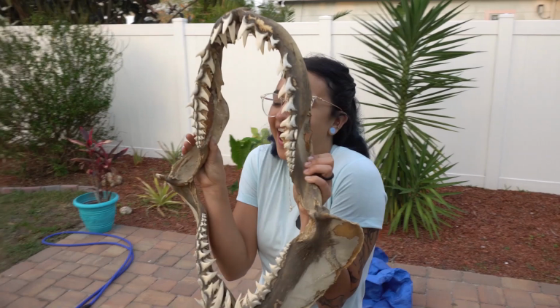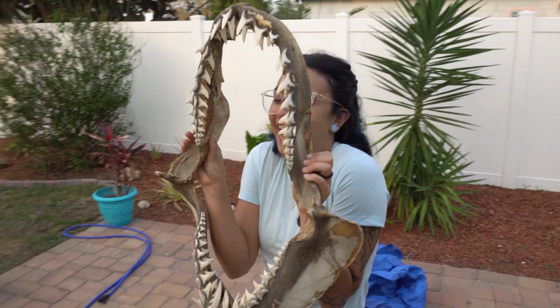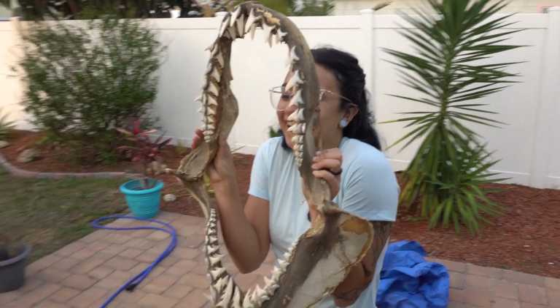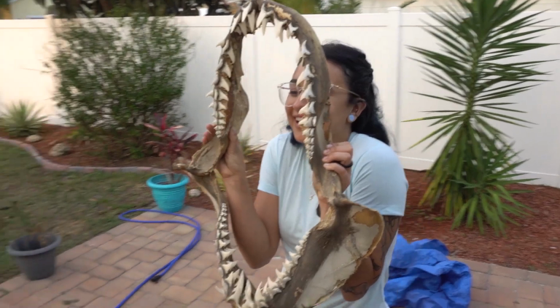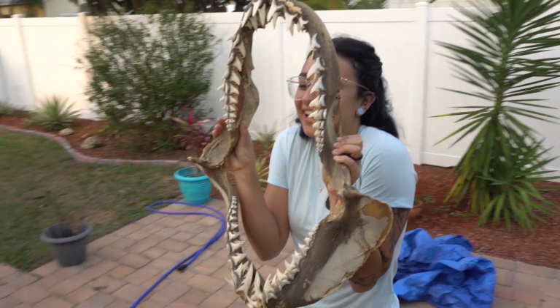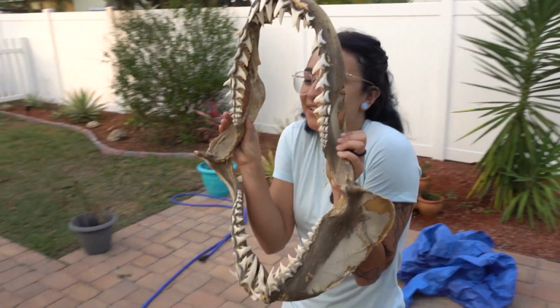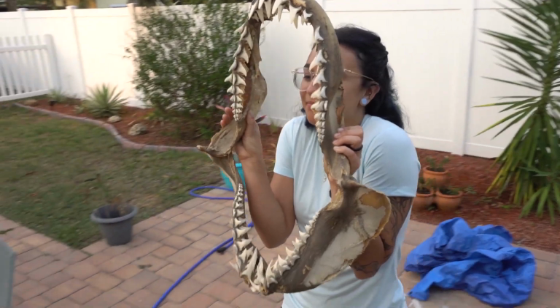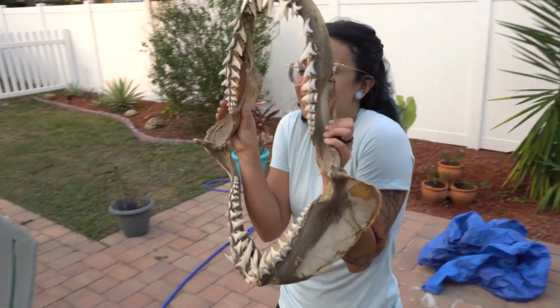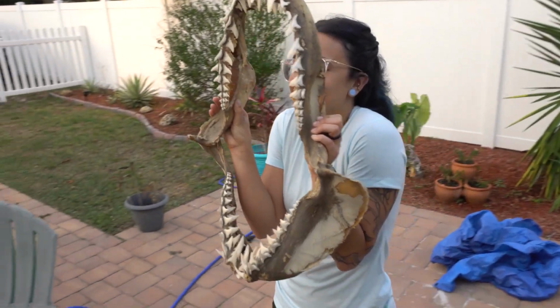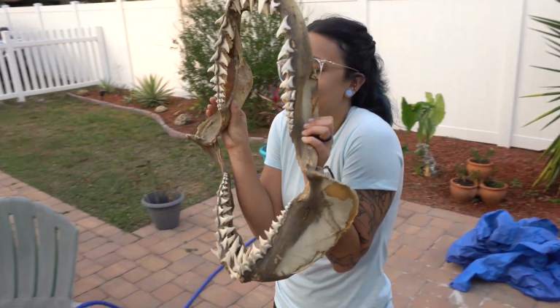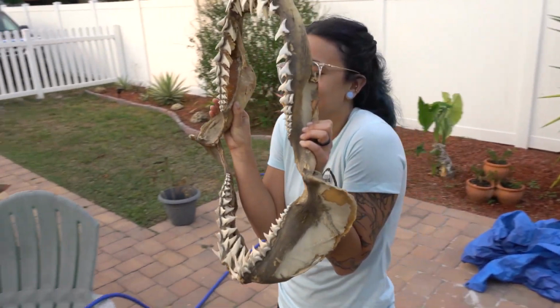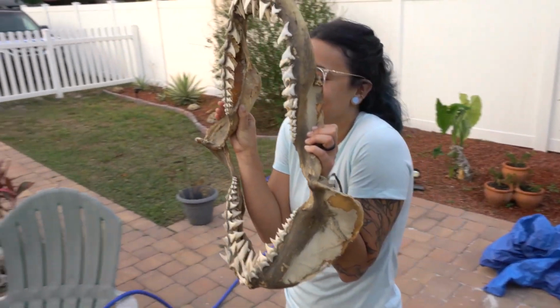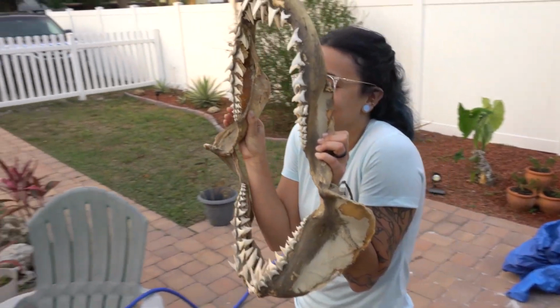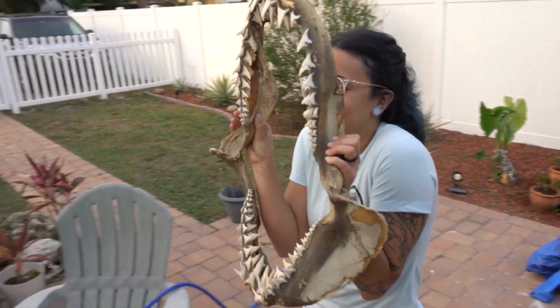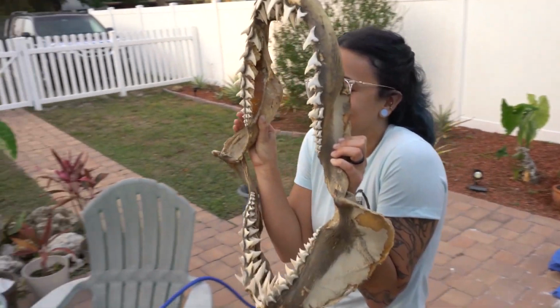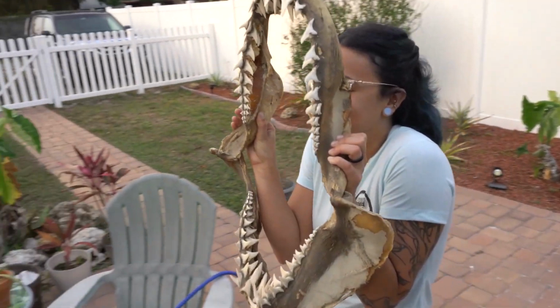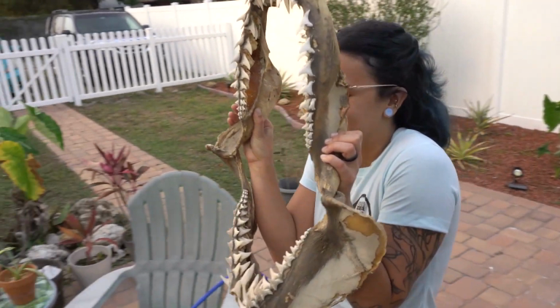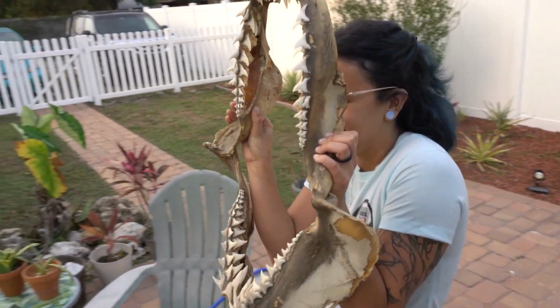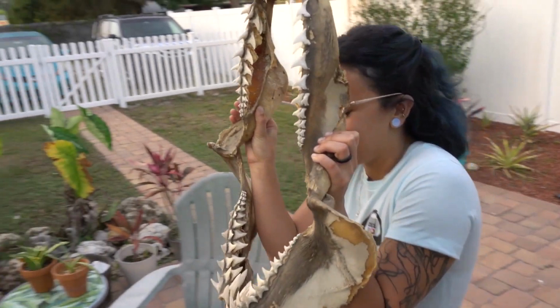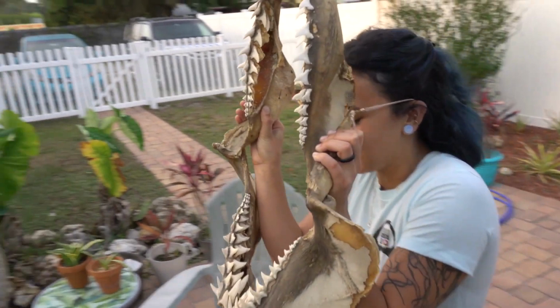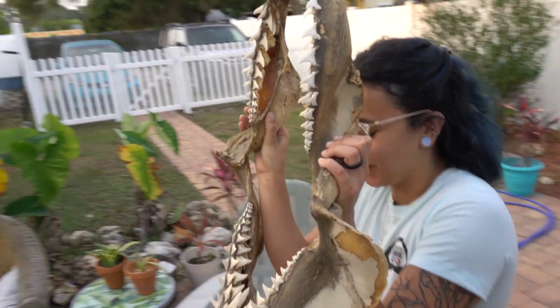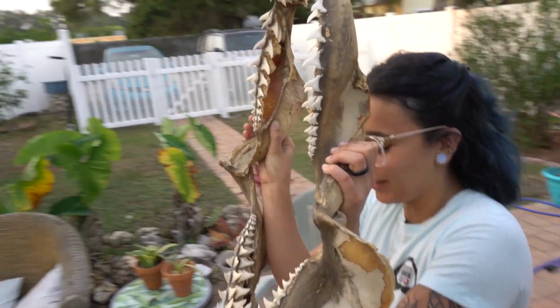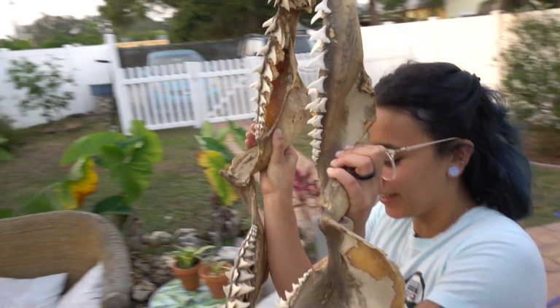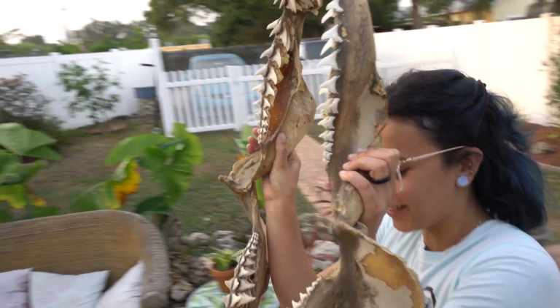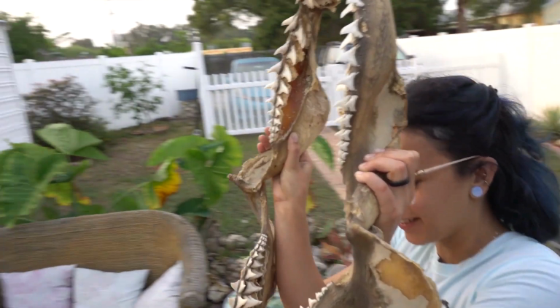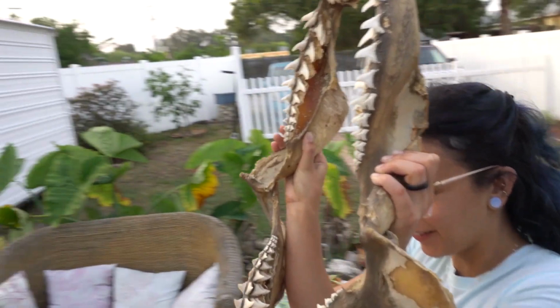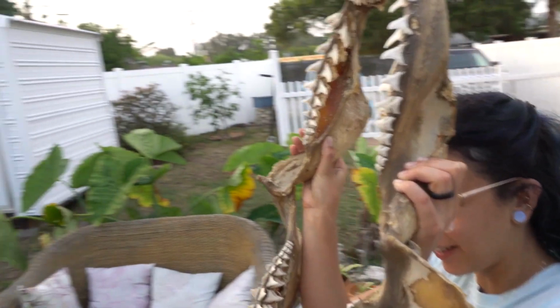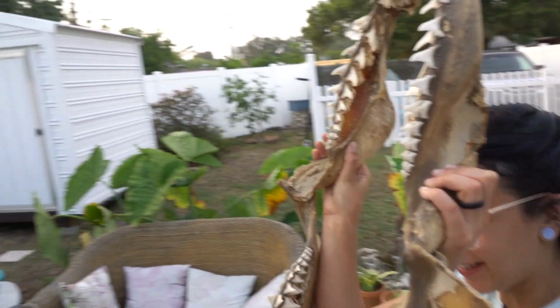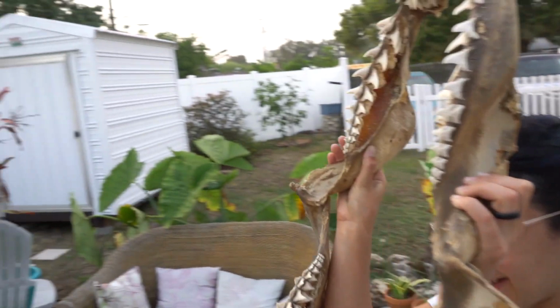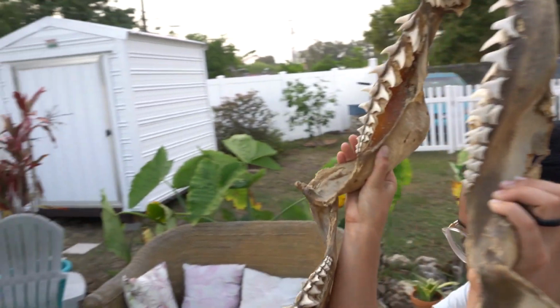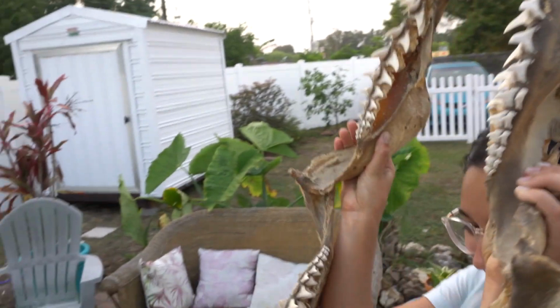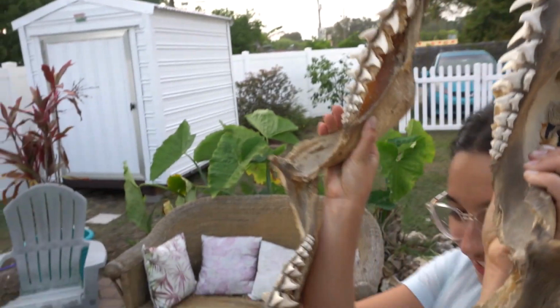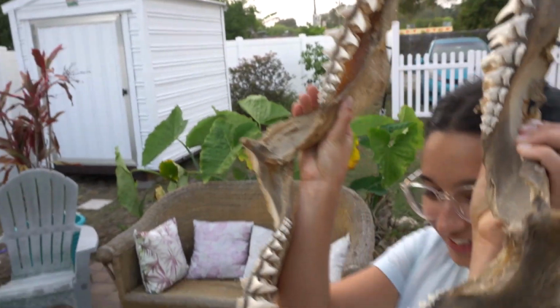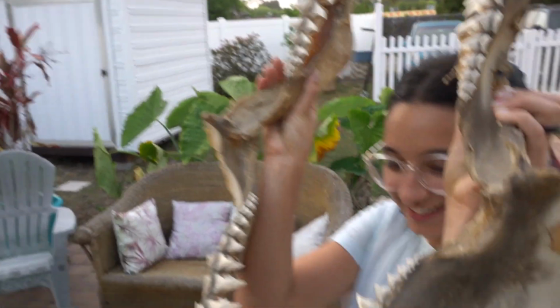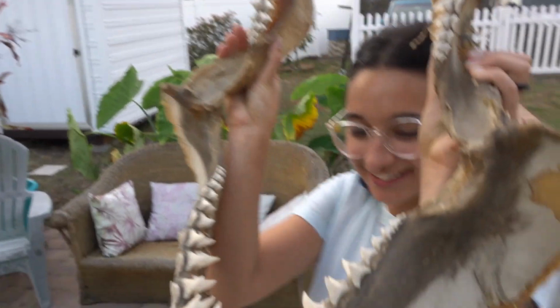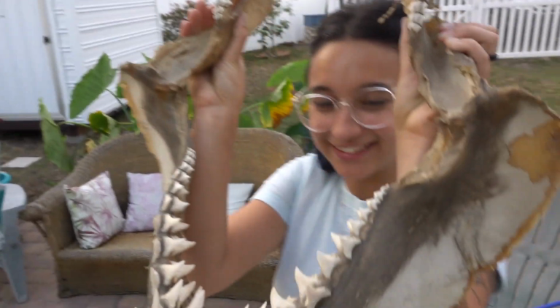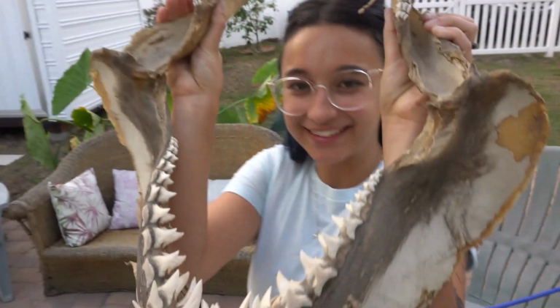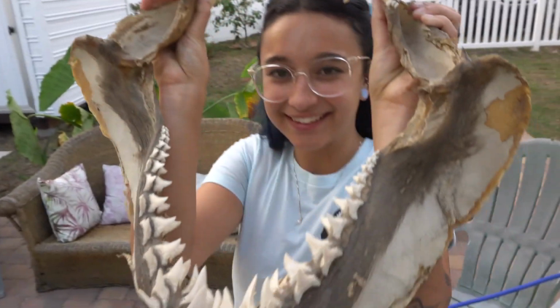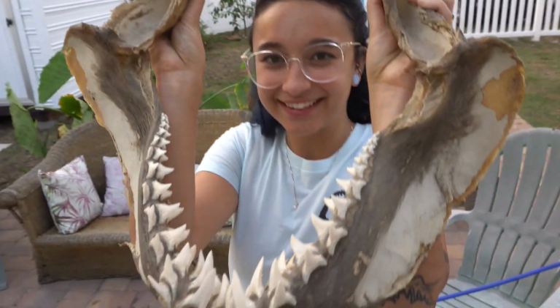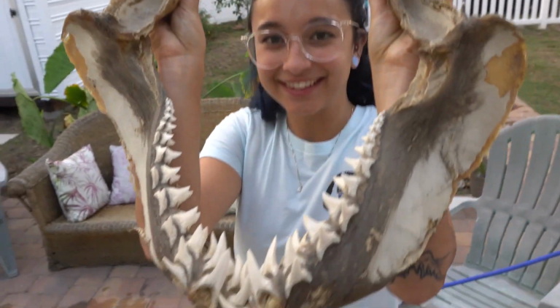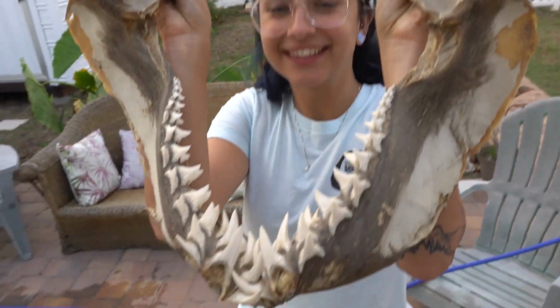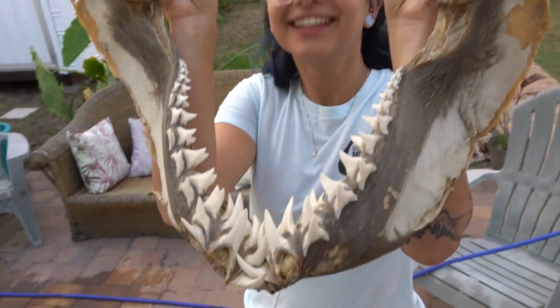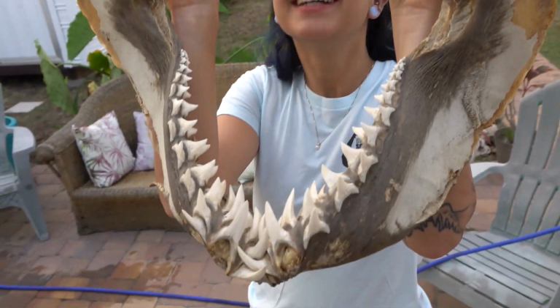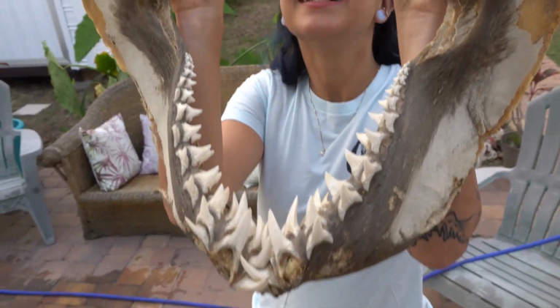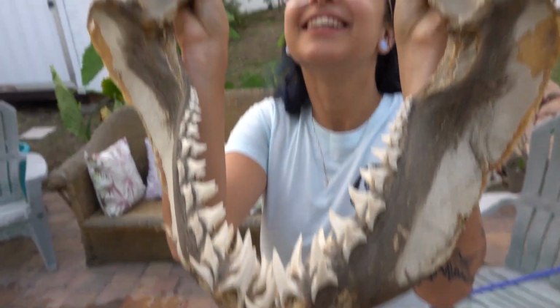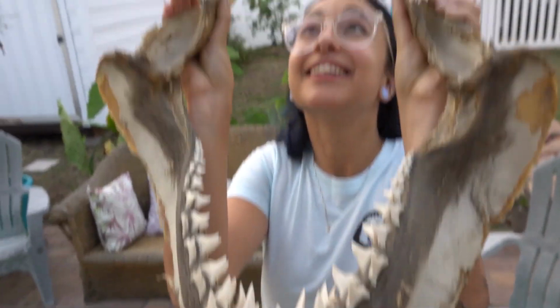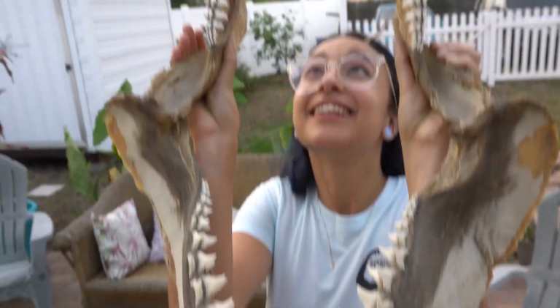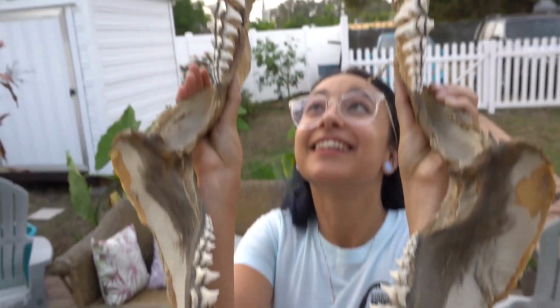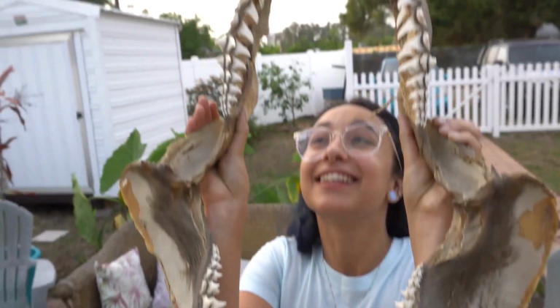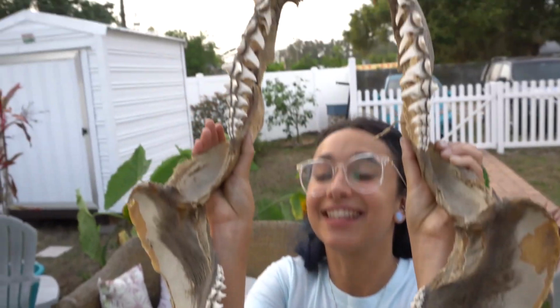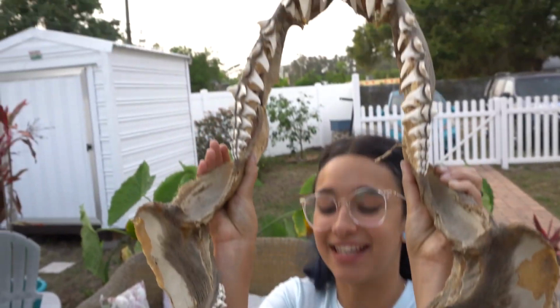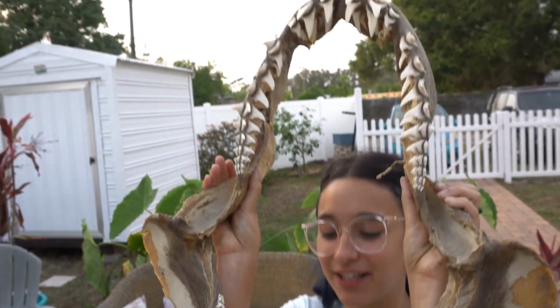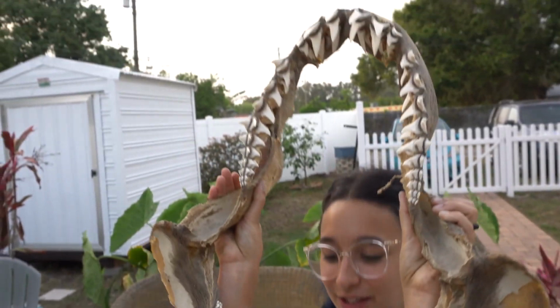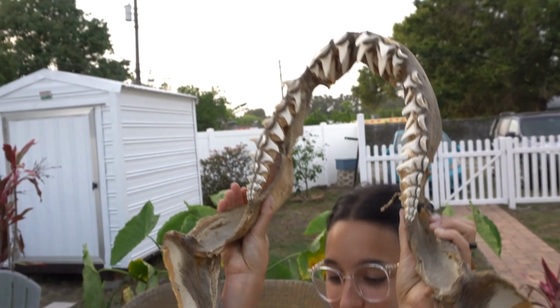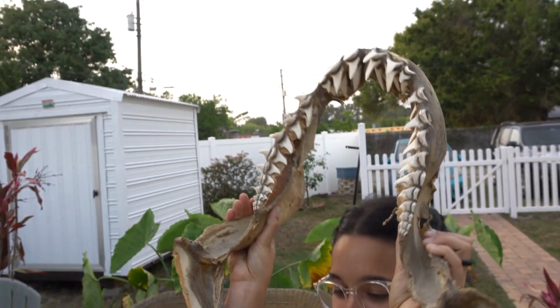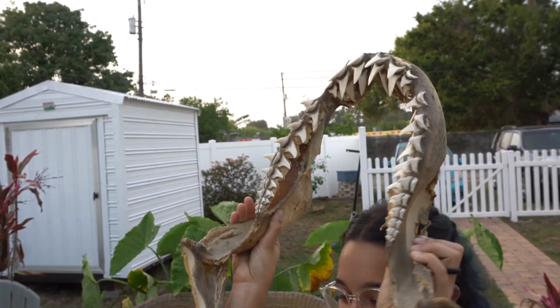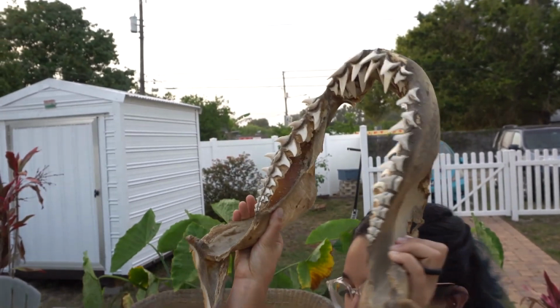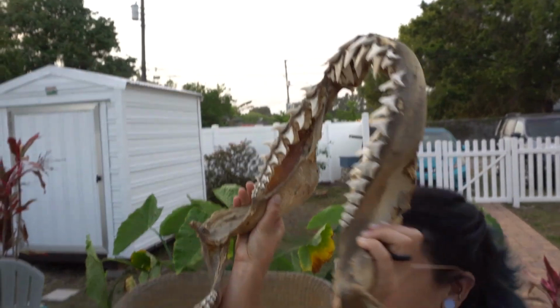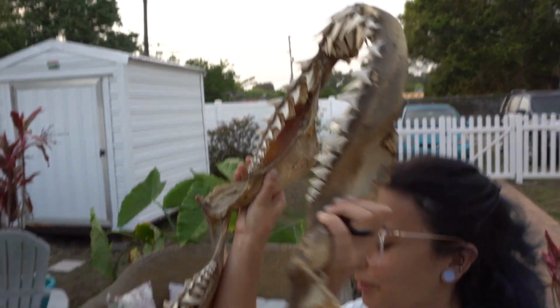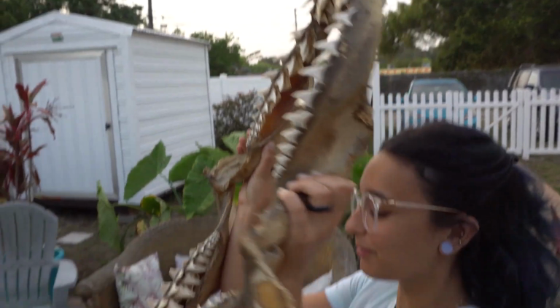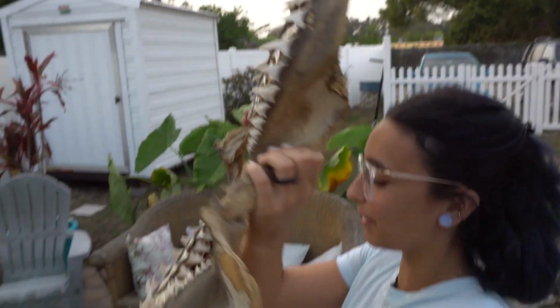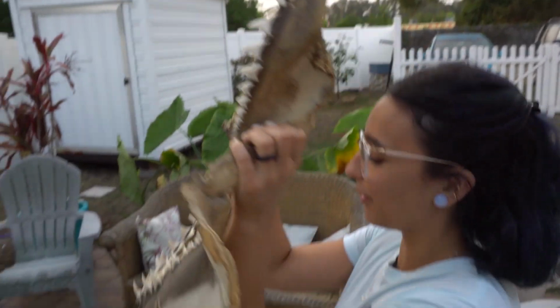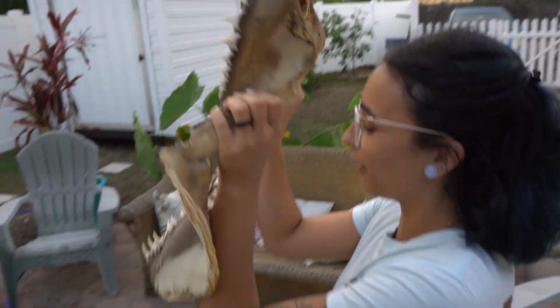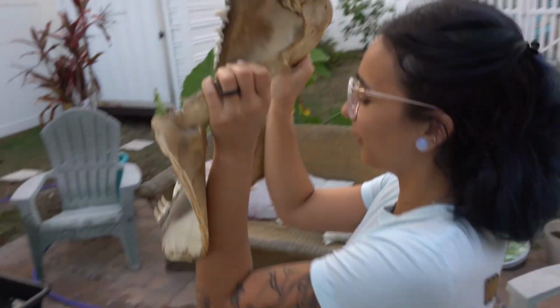It ate me. It ate you? It could. Look at this thing. It's insane to be honest. It could swallow me whole.